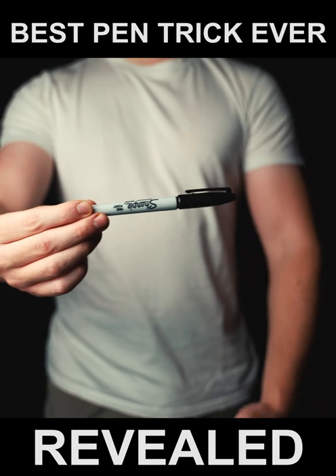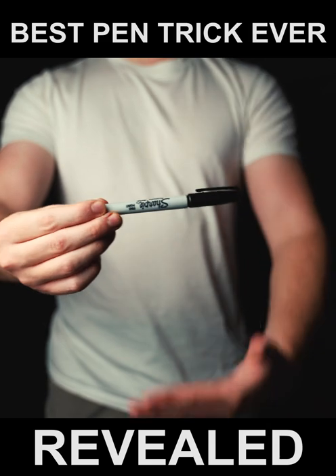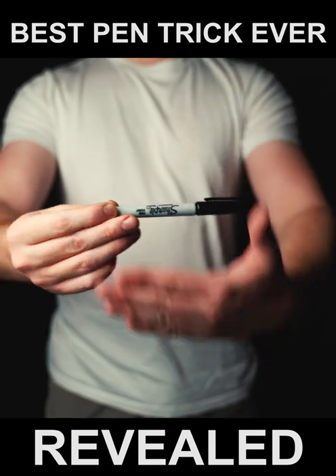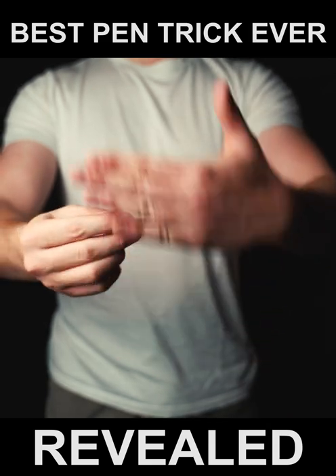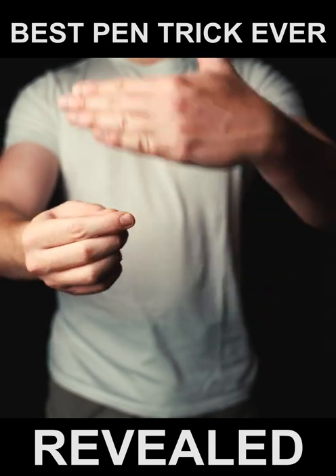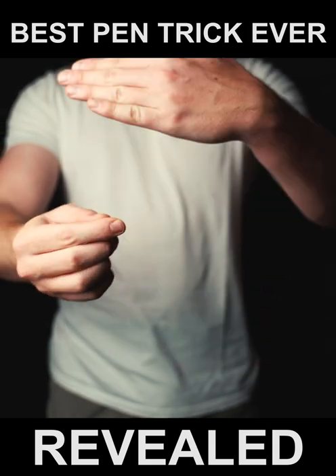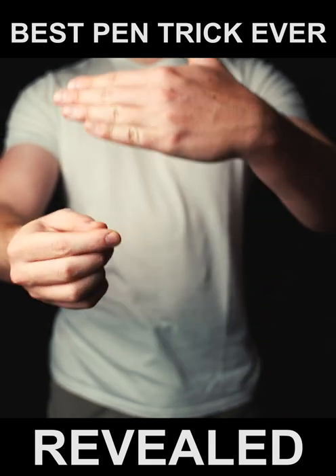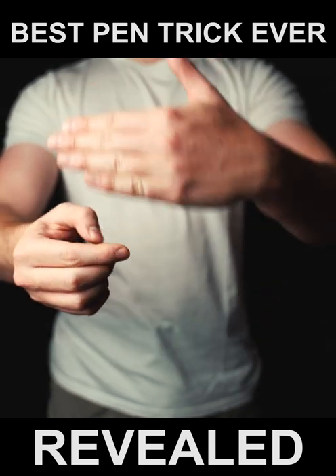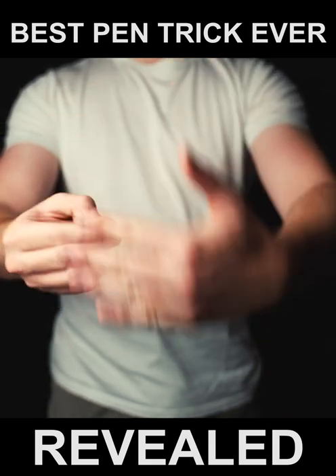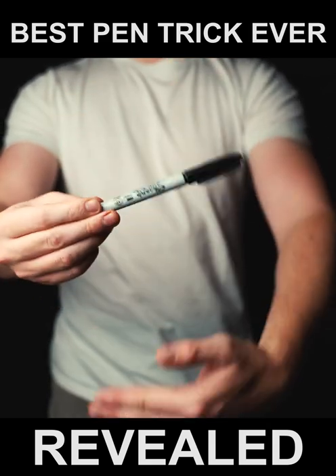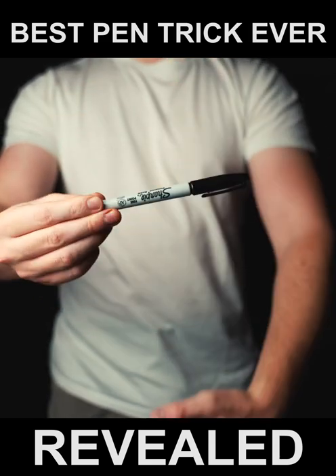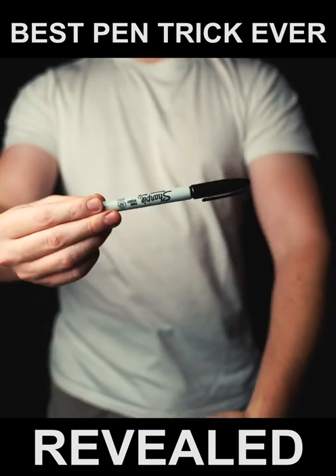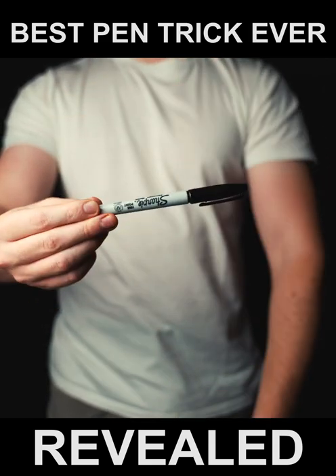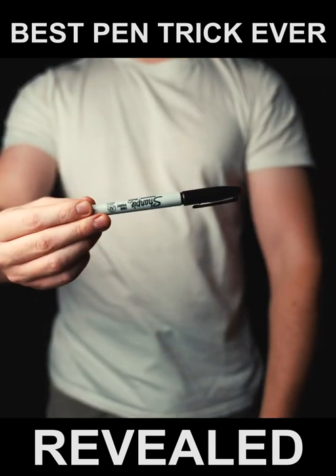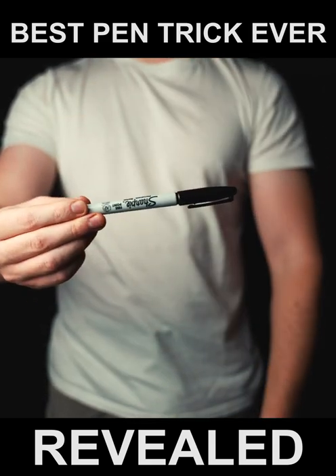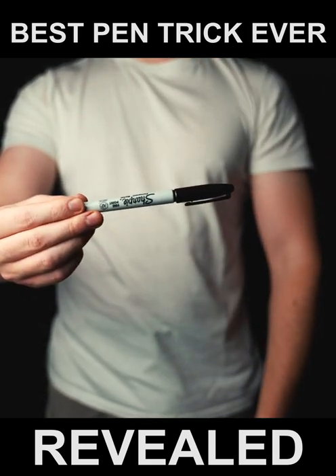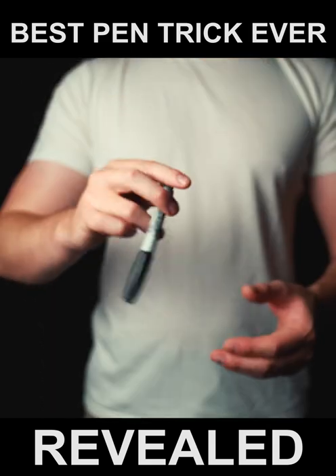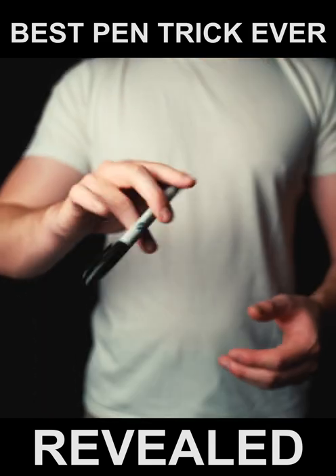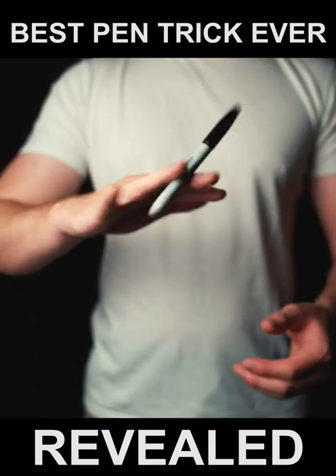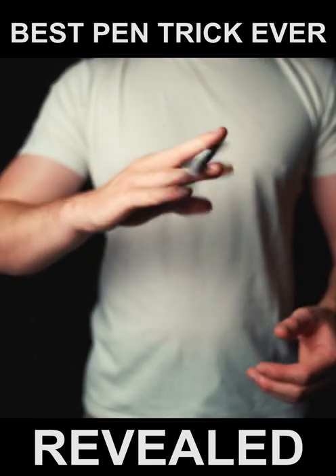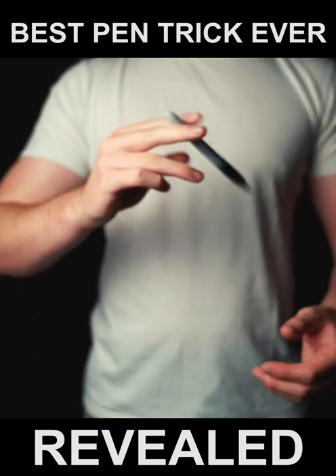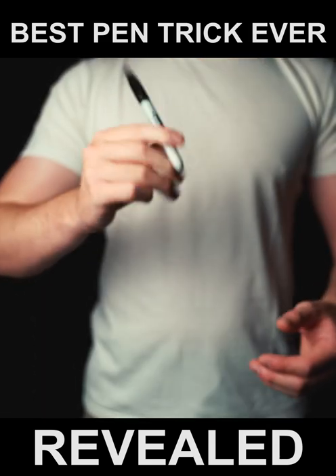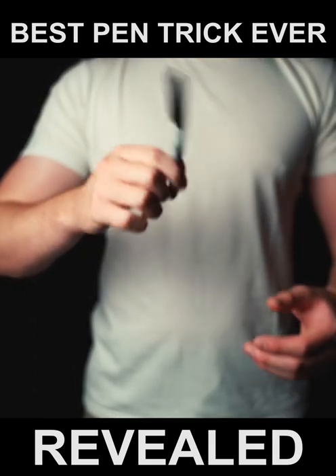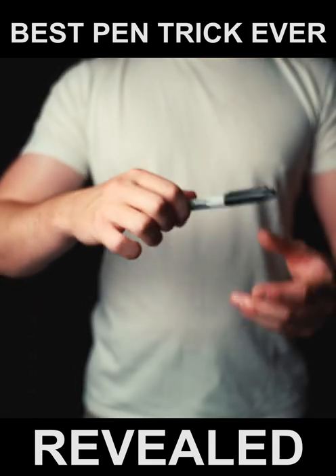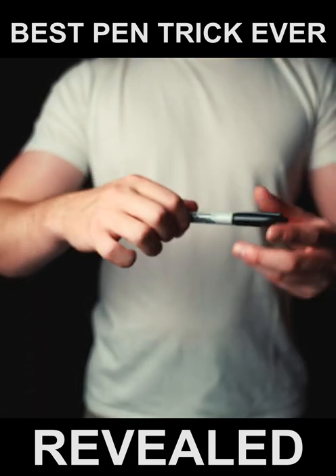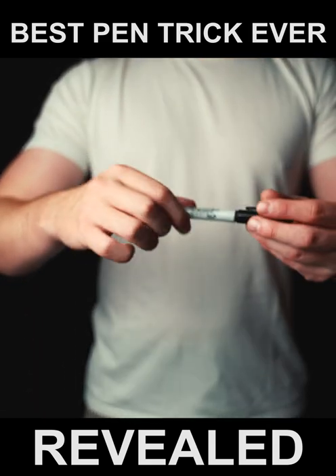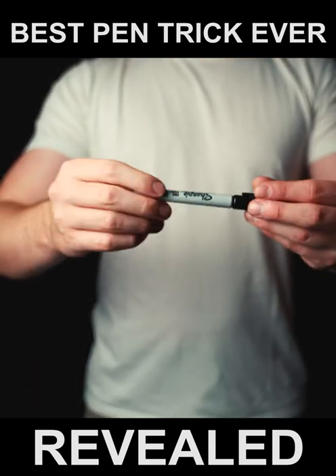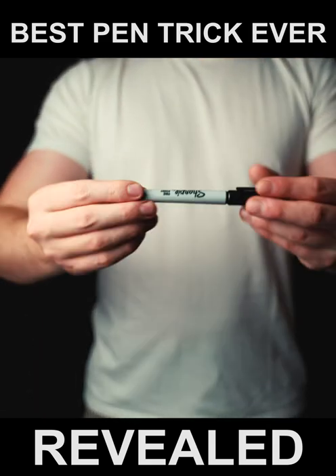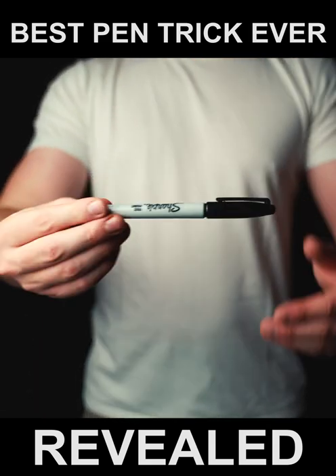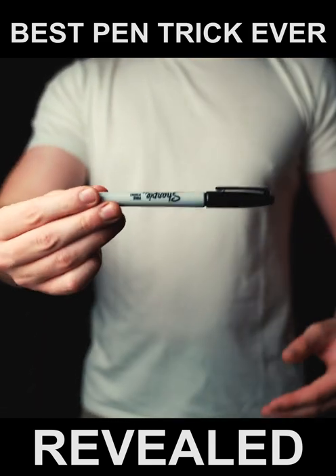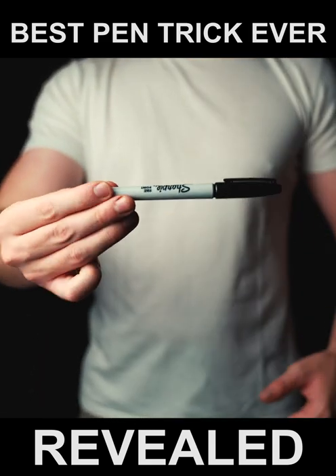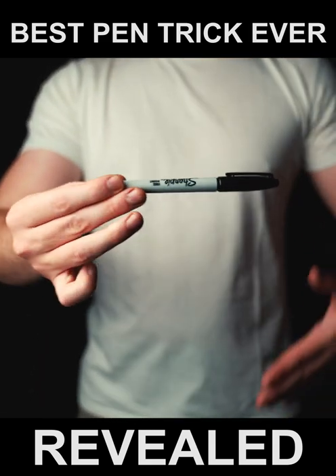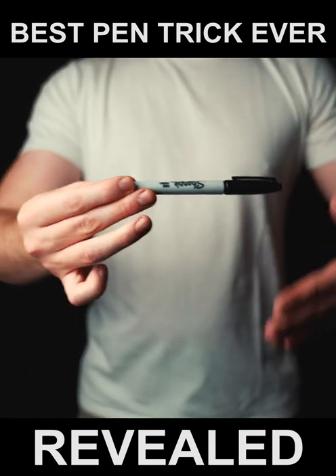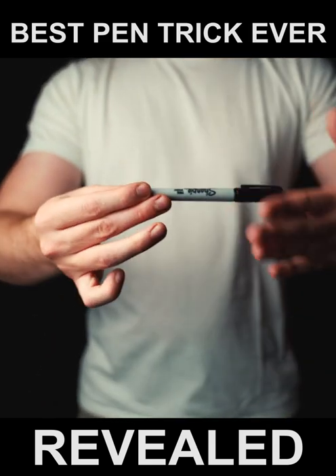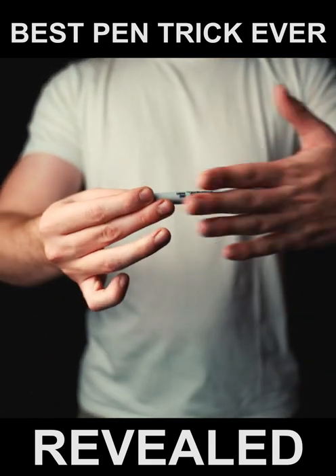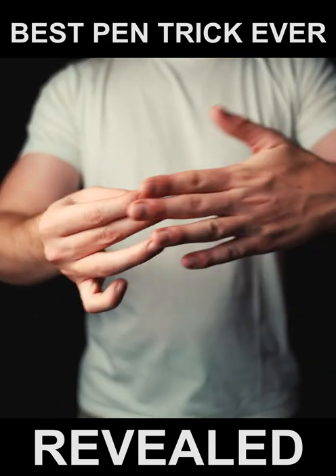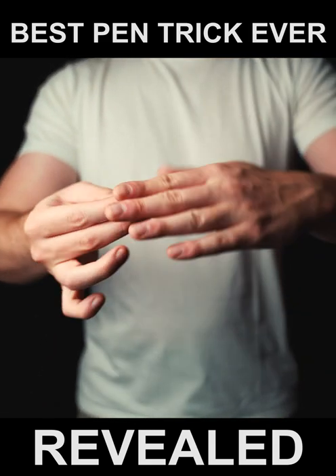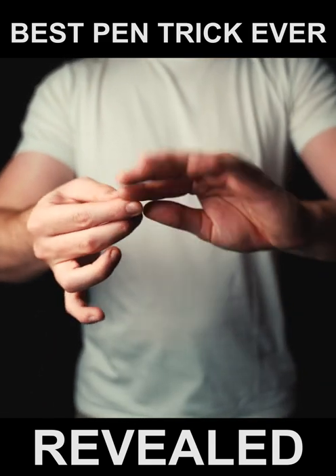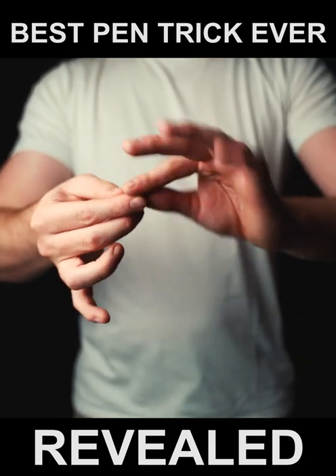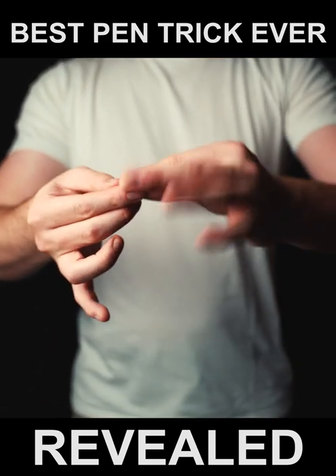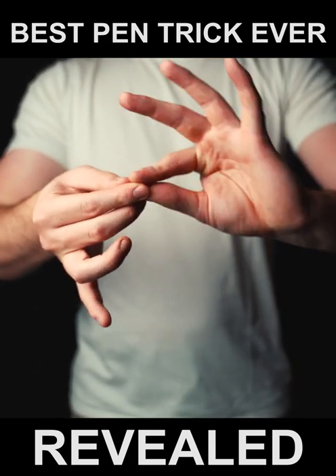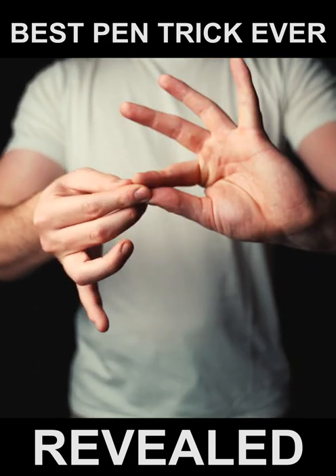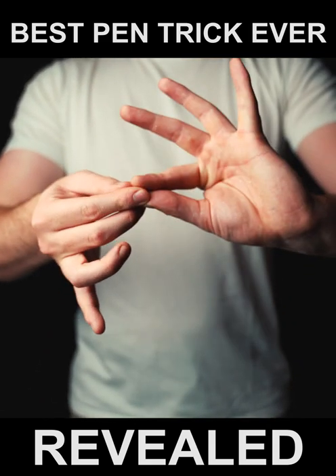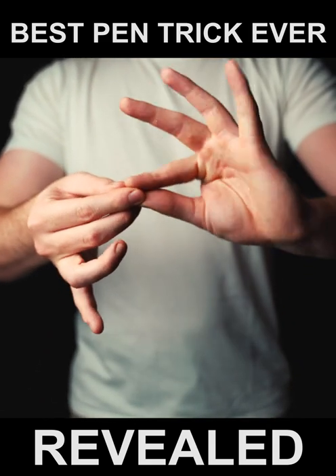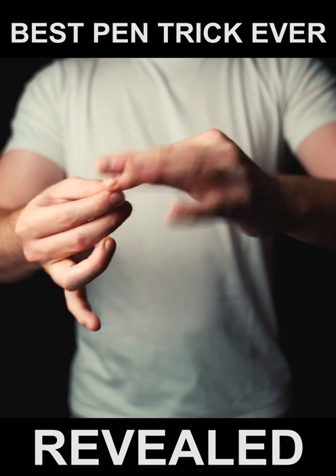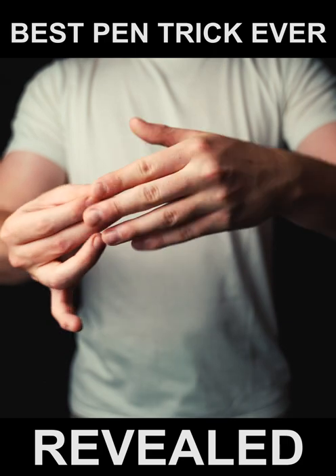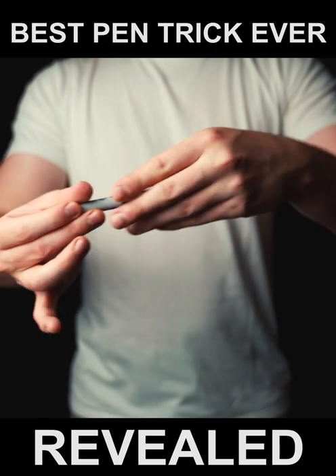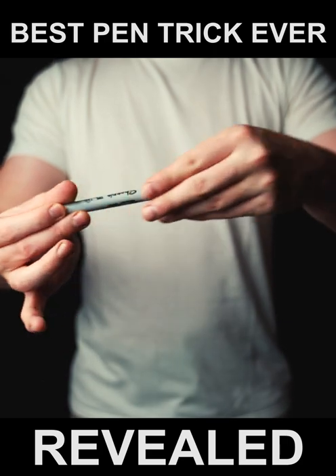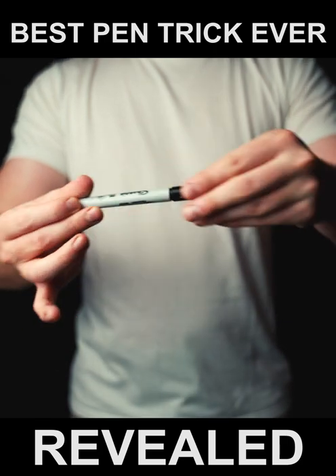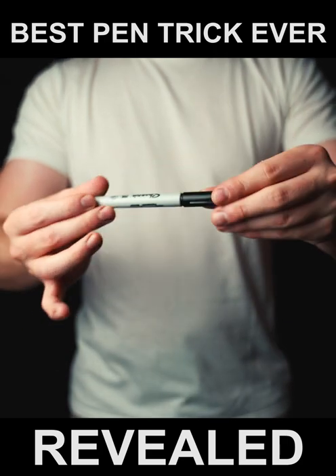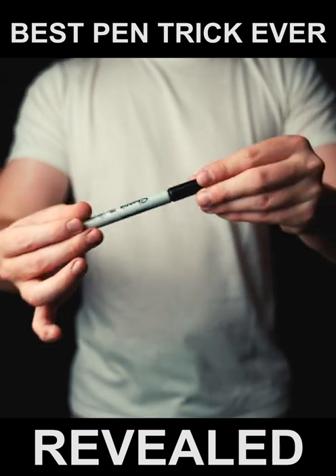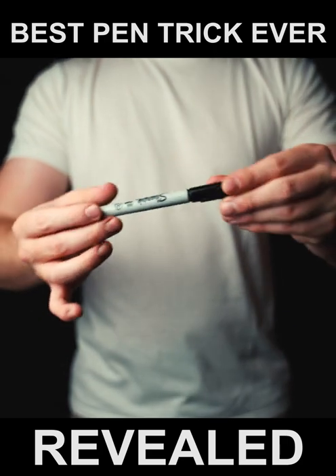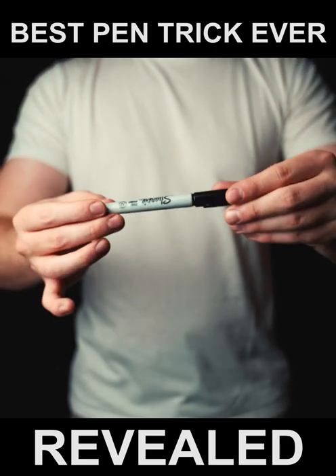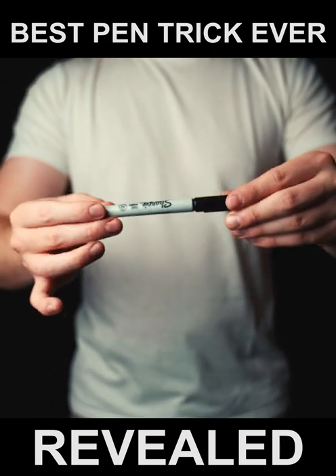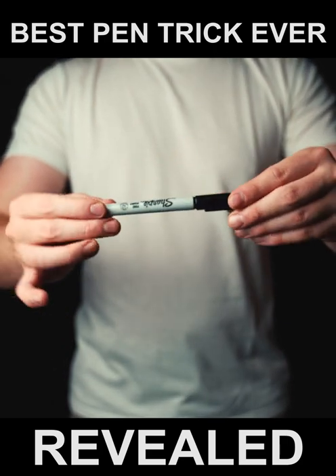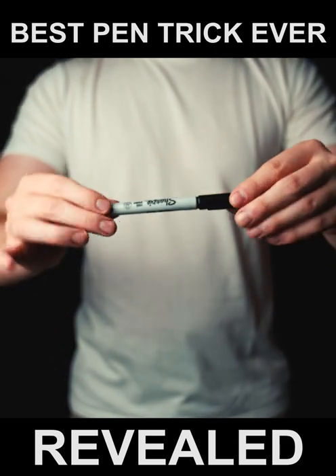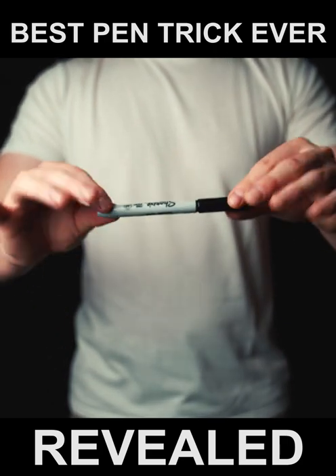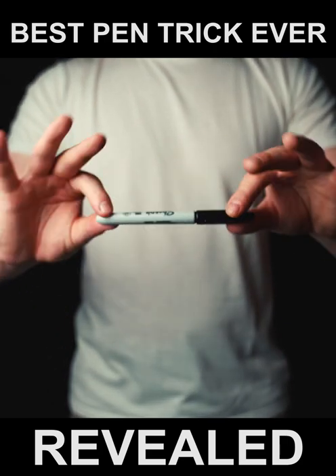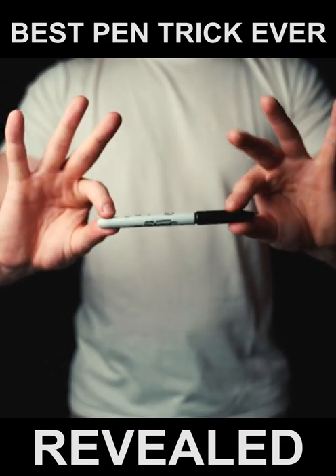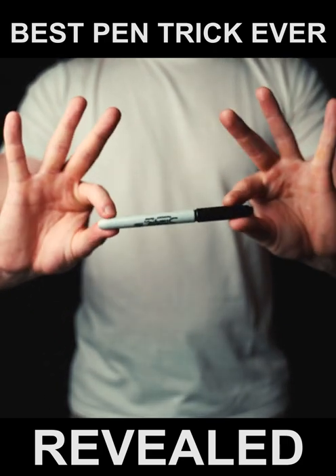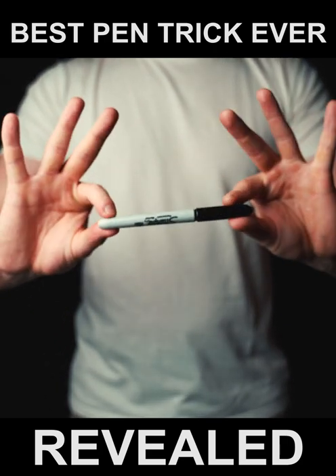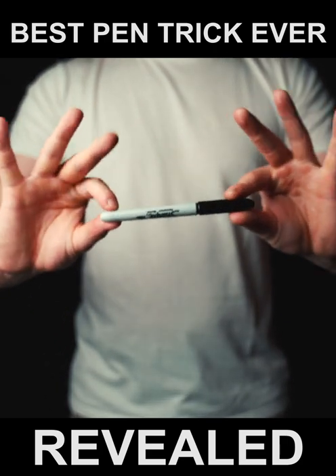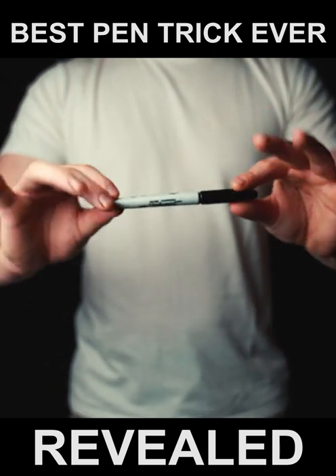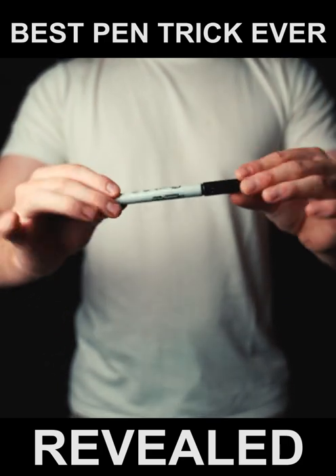I'm going to teach you the best pen vanish in the world. The magician takes the pen, vanishes it, and then makes it reappear.